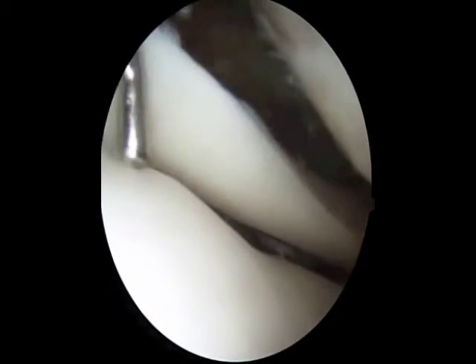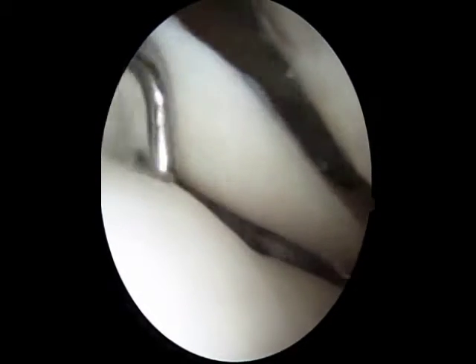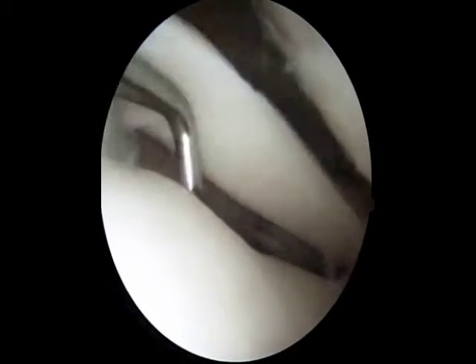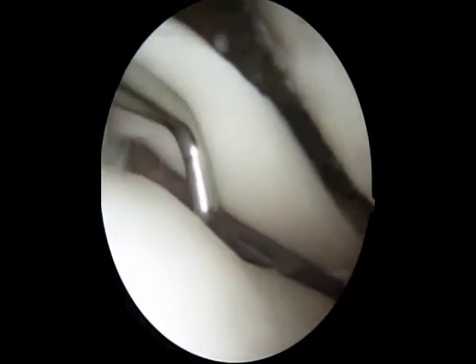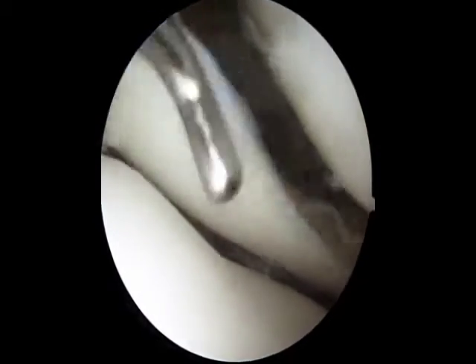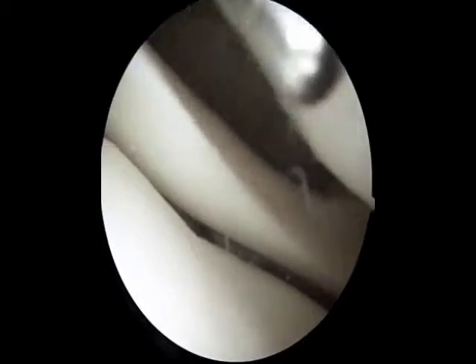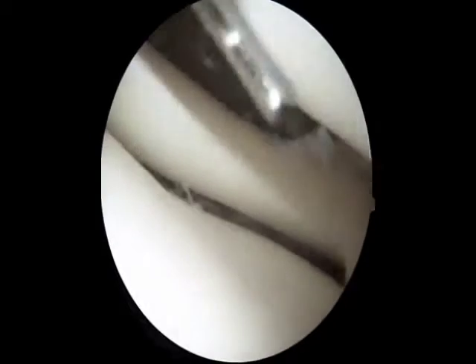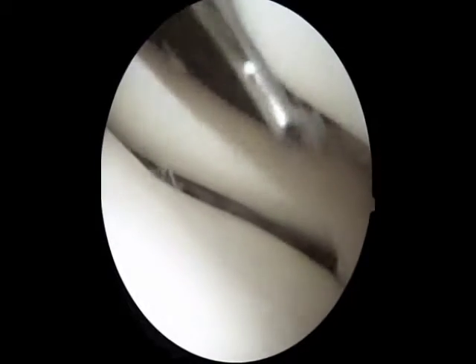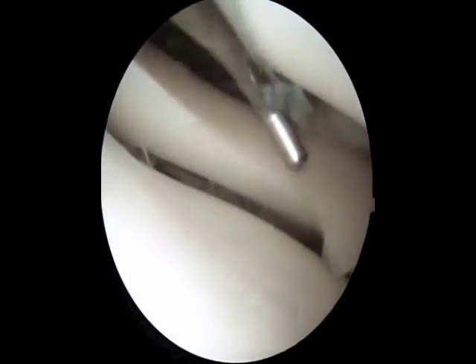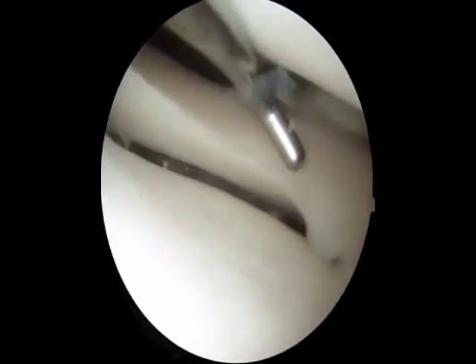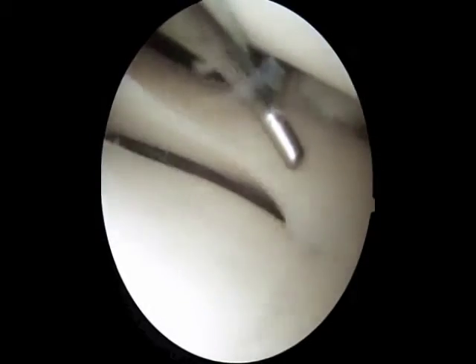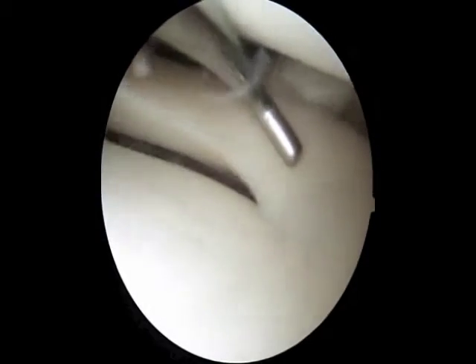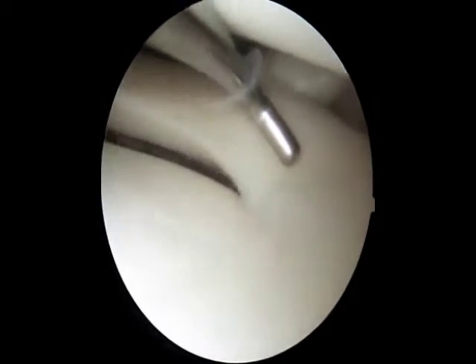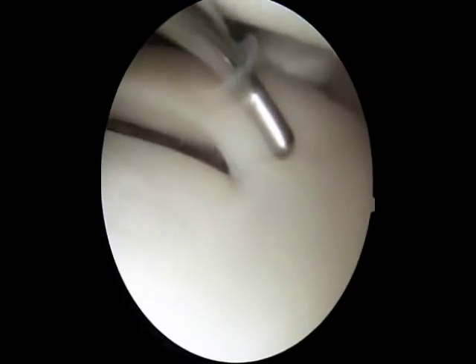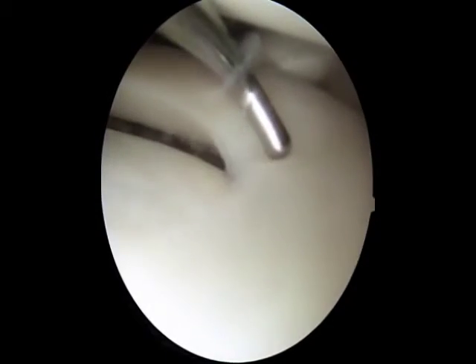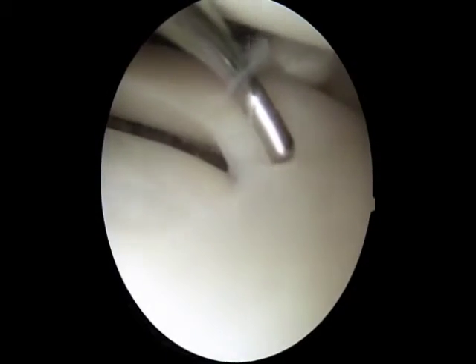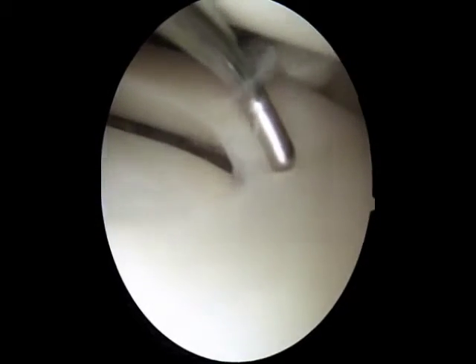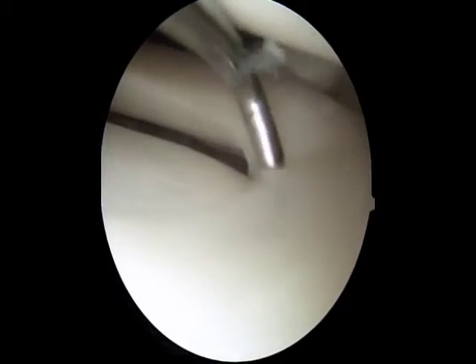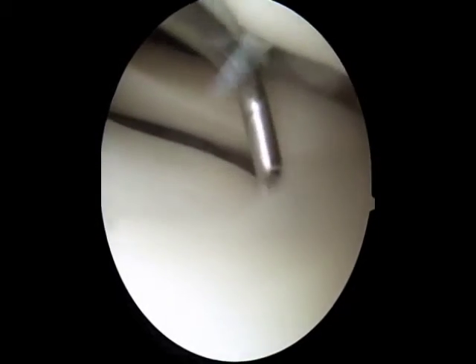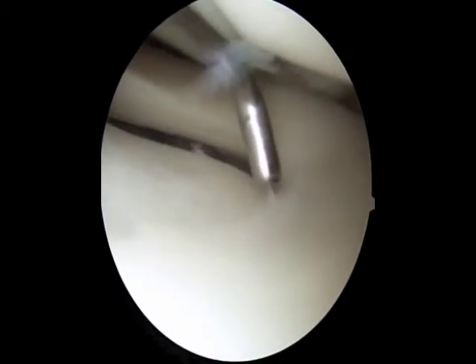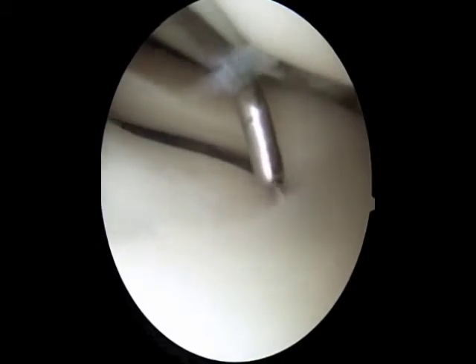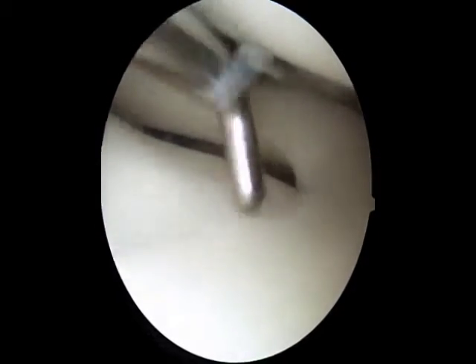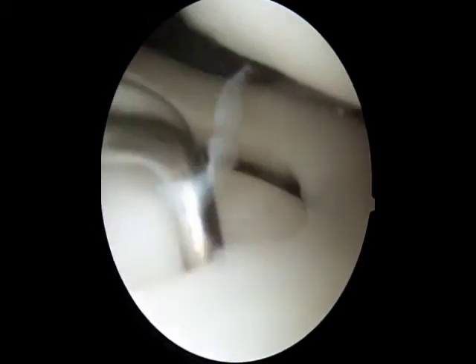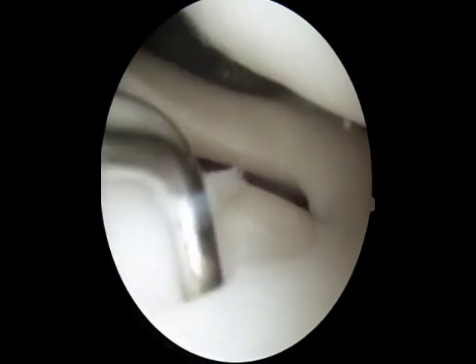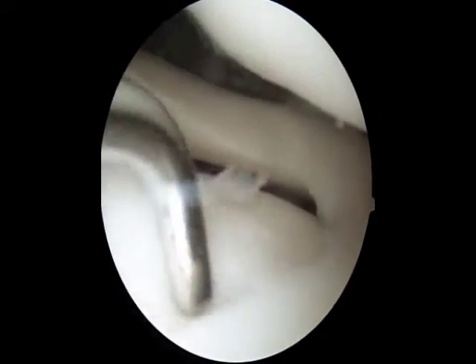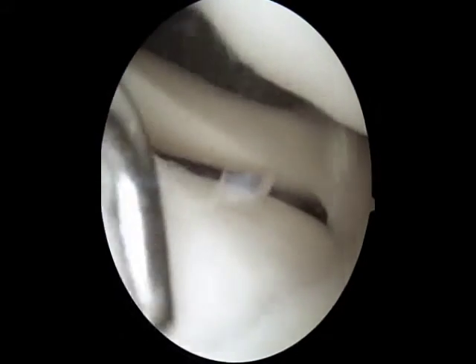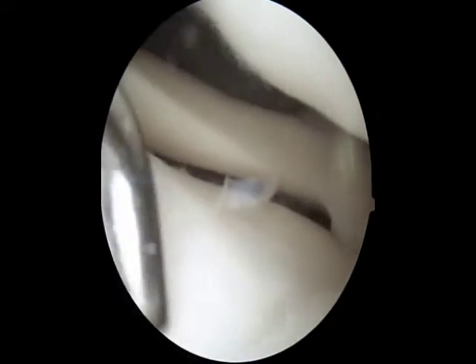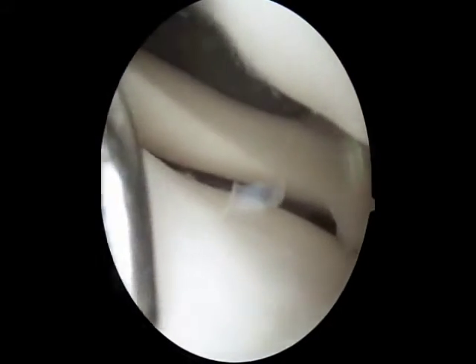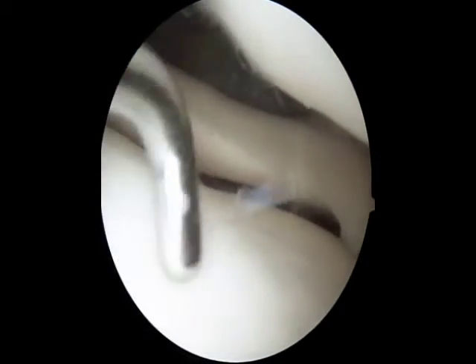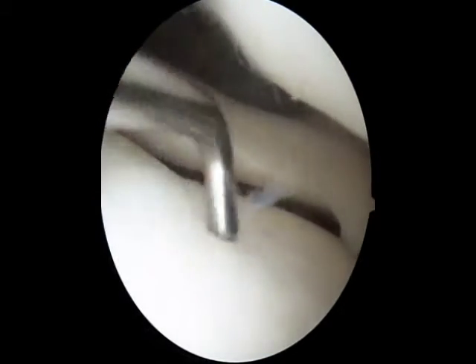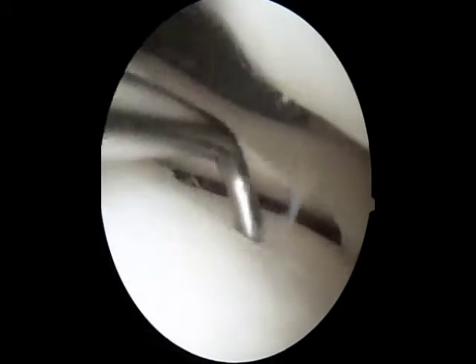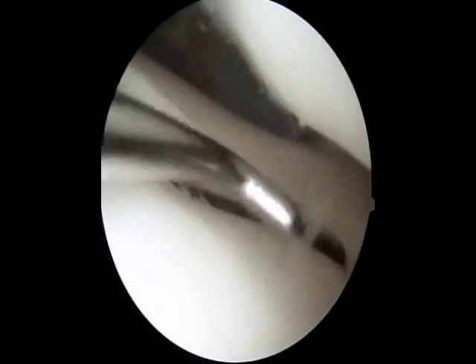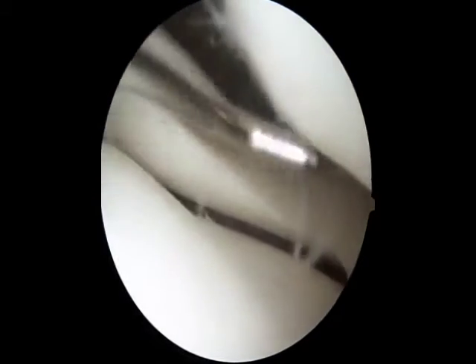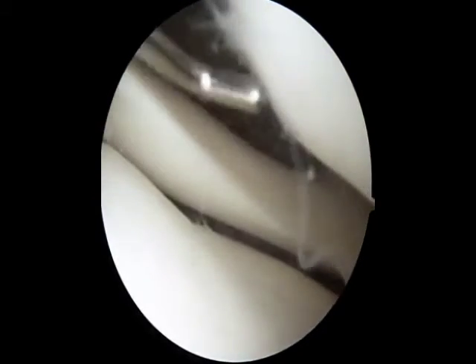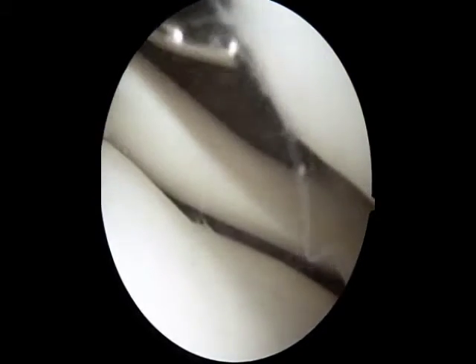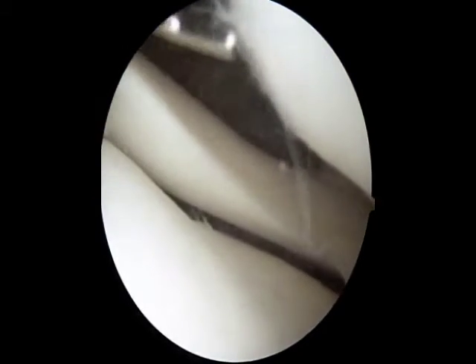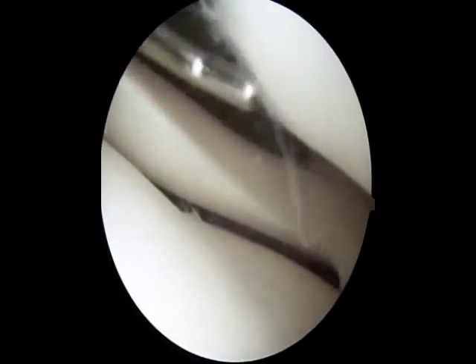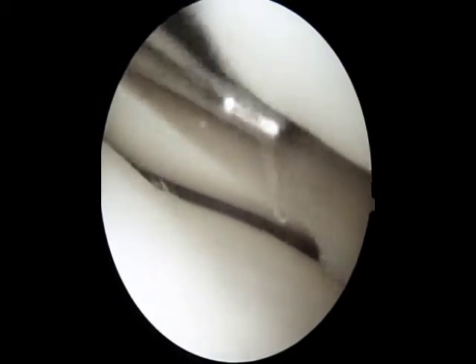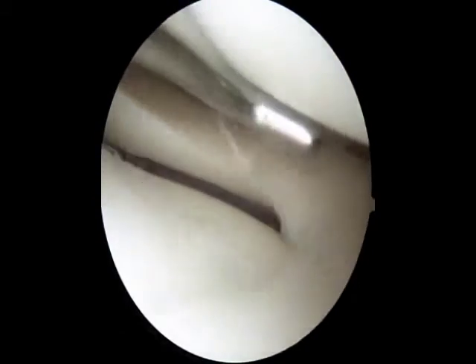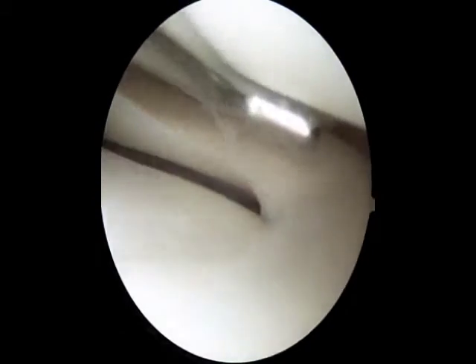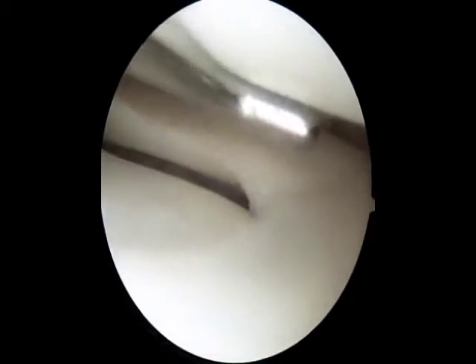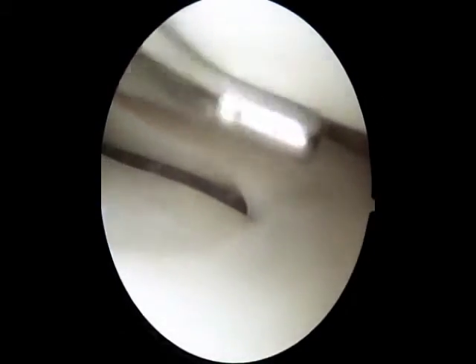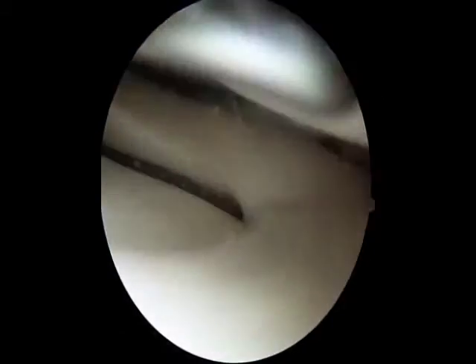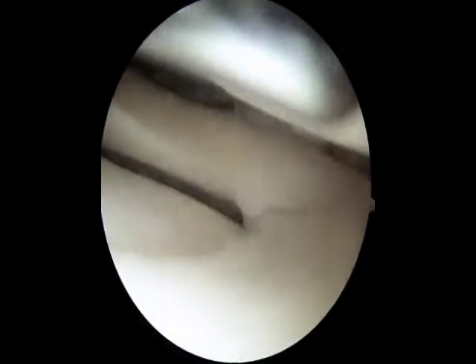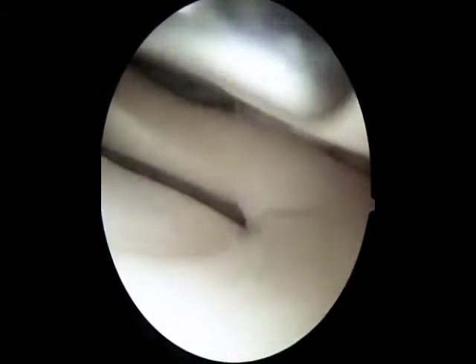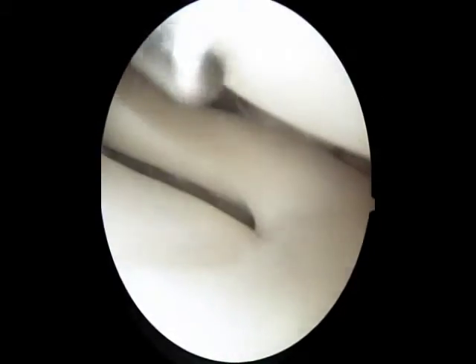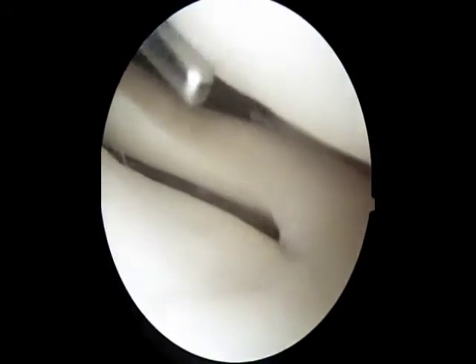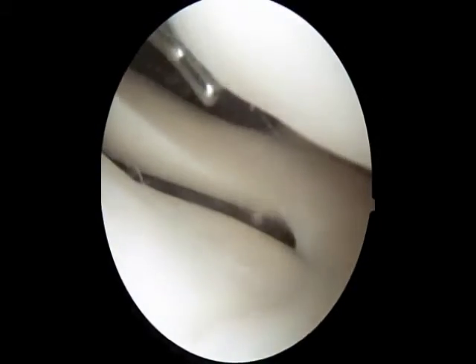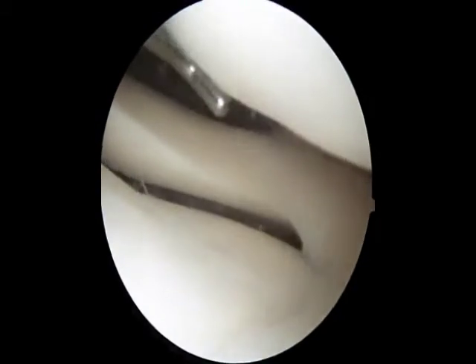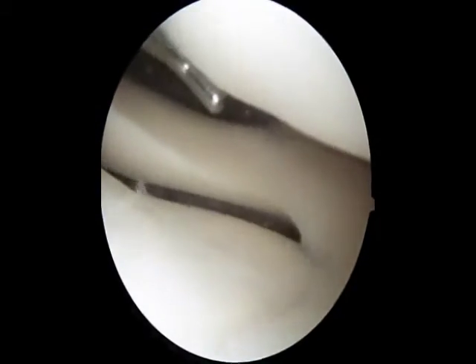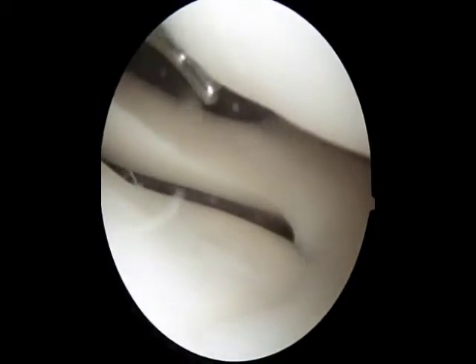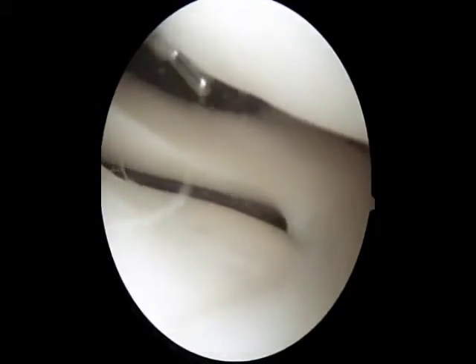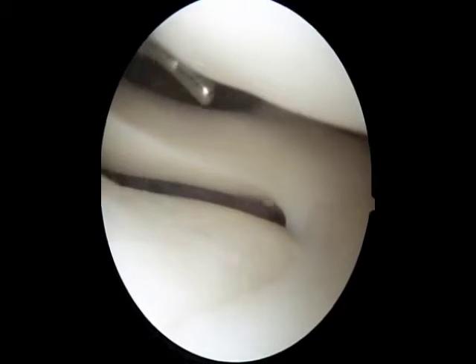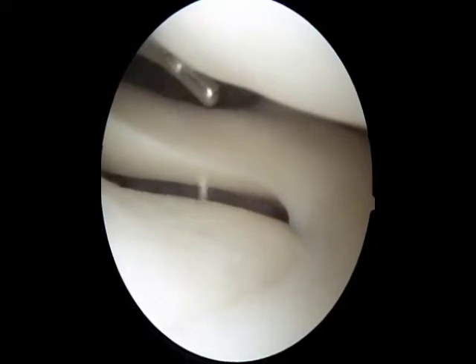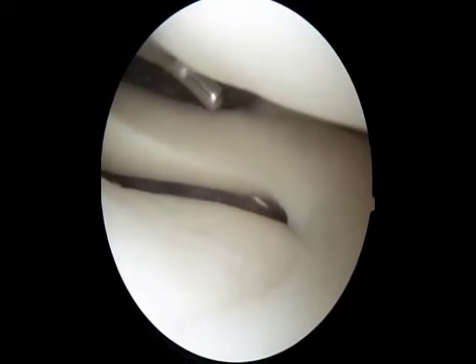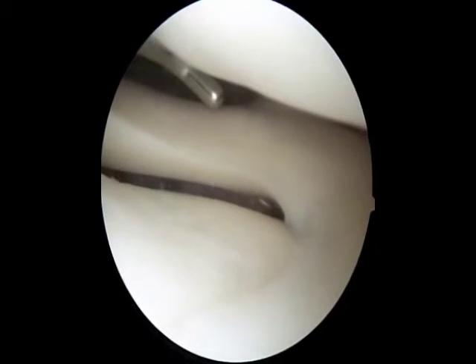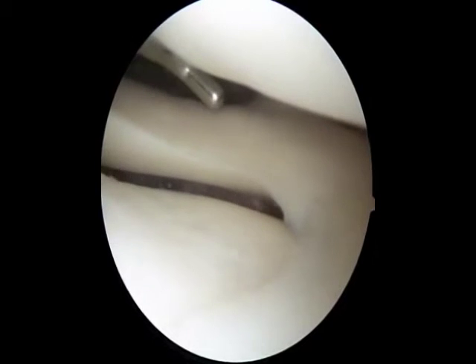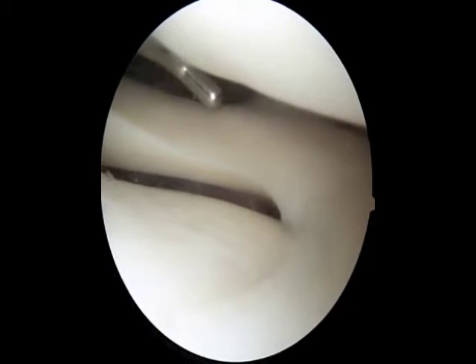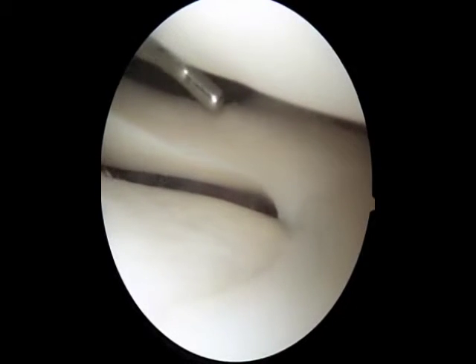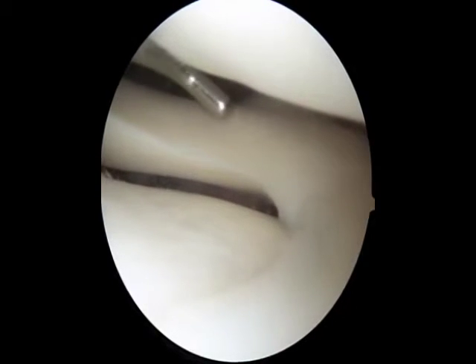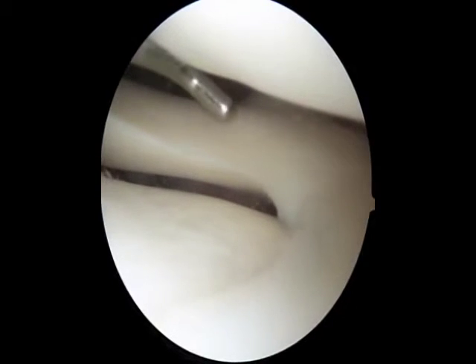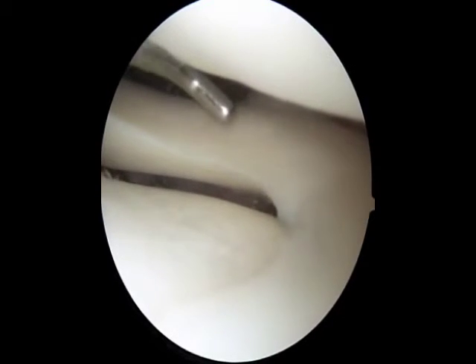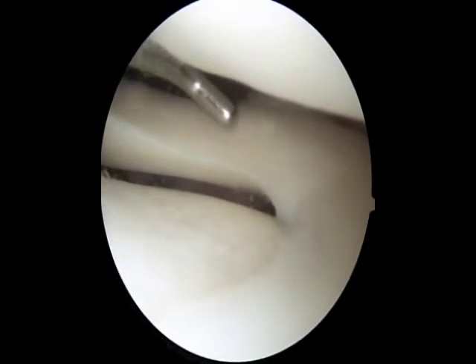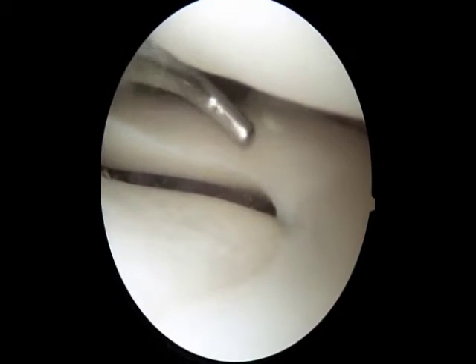The surface of the bone is then probed and we can see here some minor softening of the tibia at the bottom of the screen.